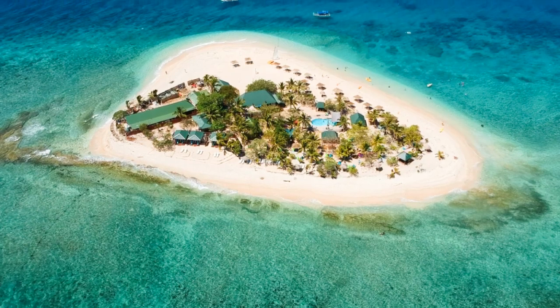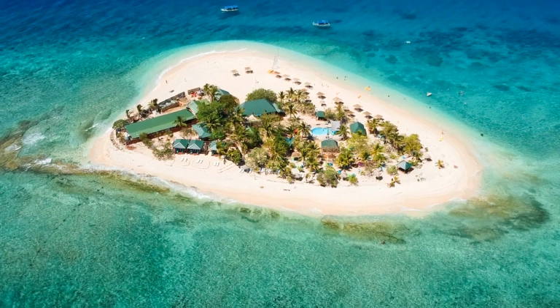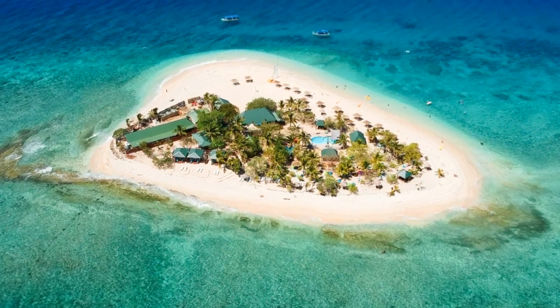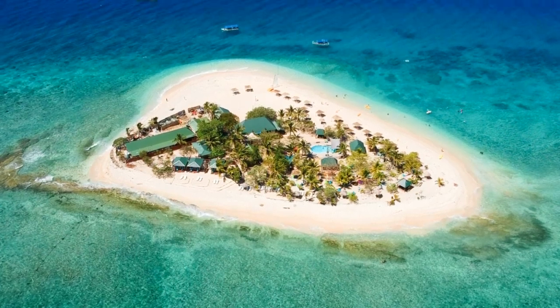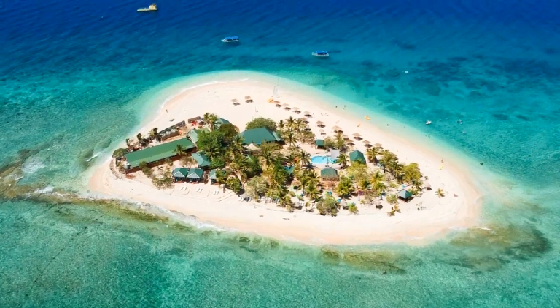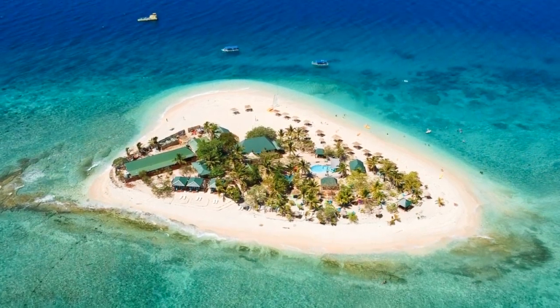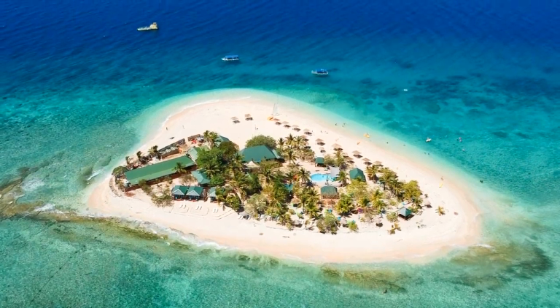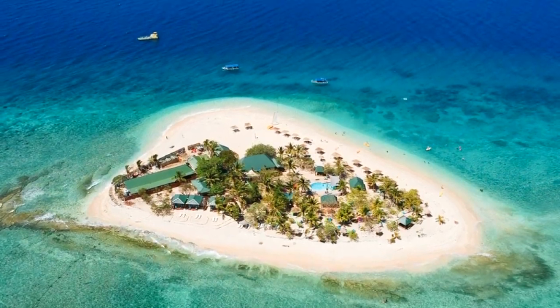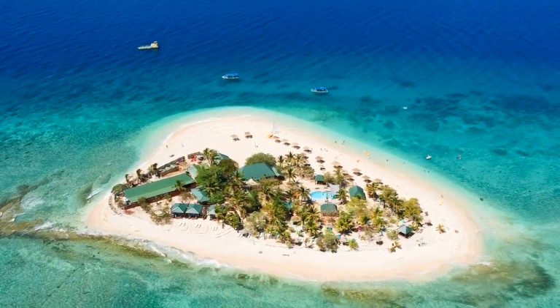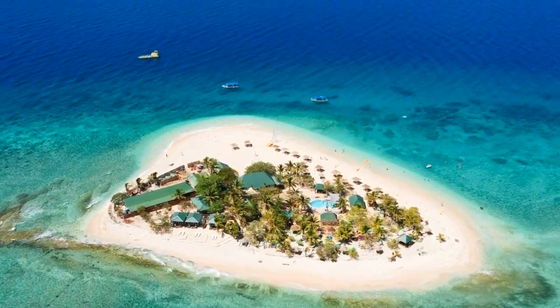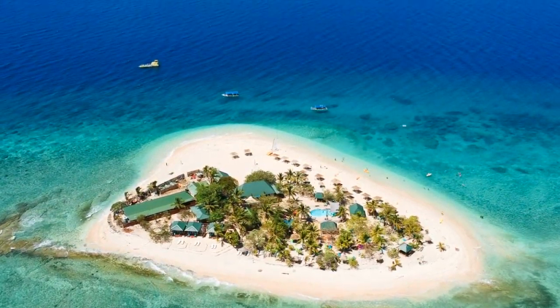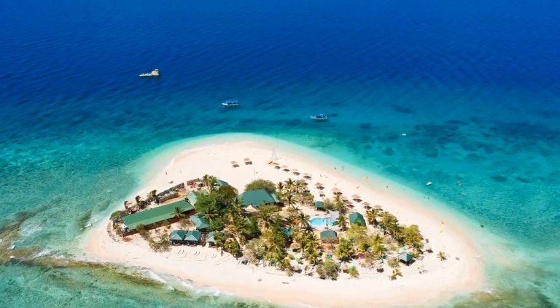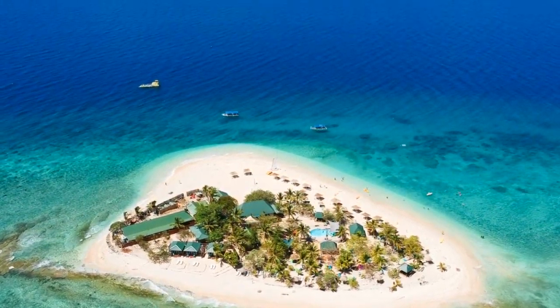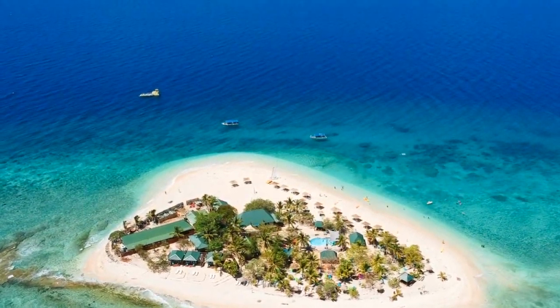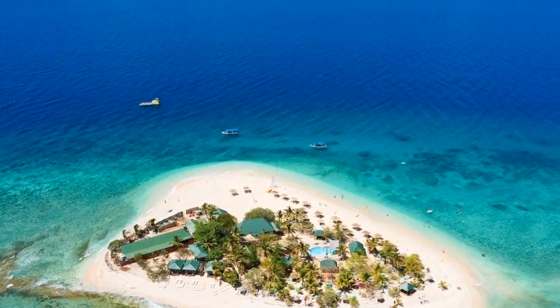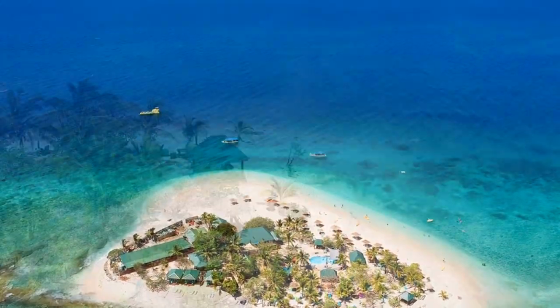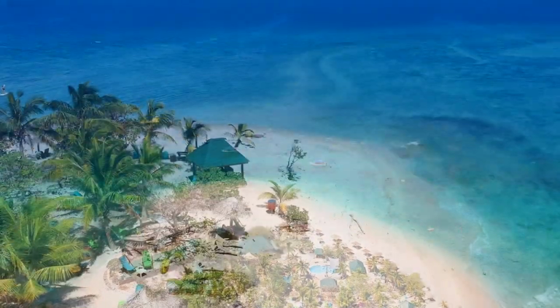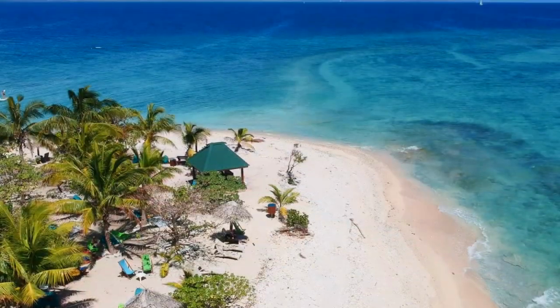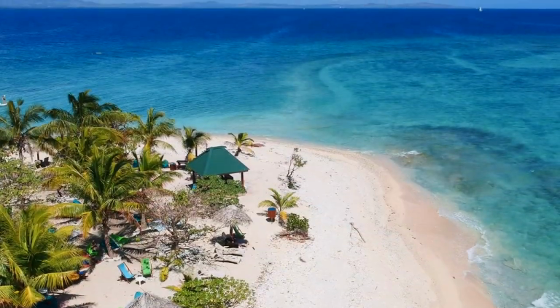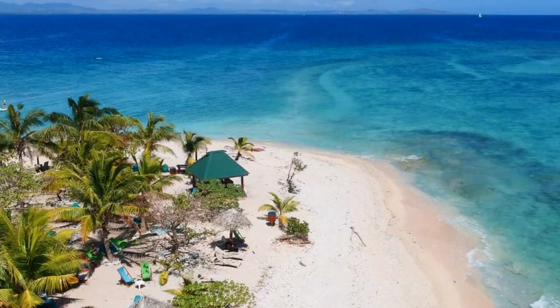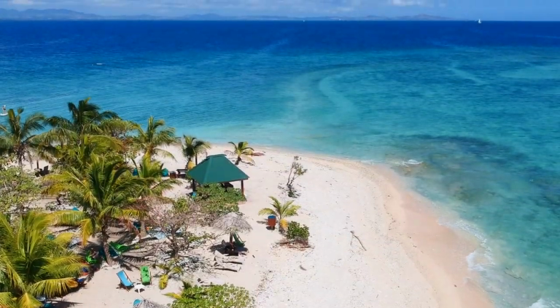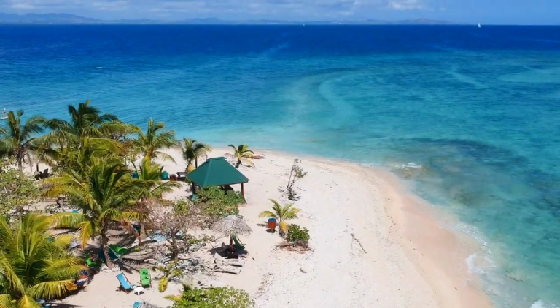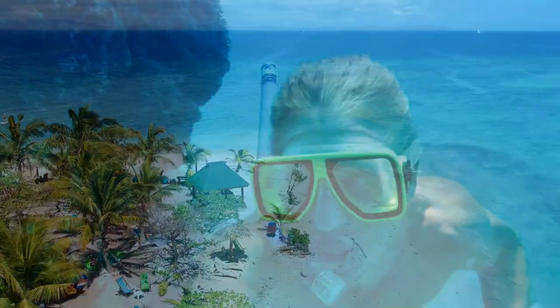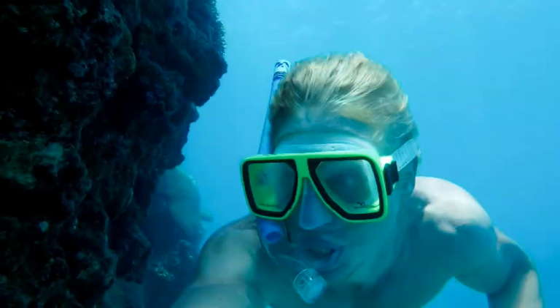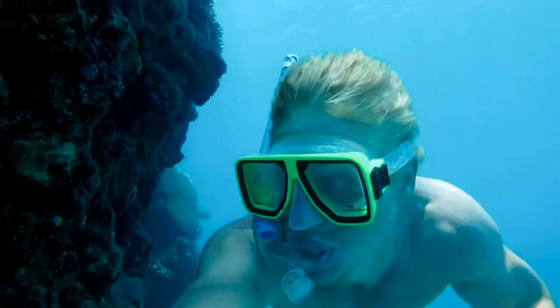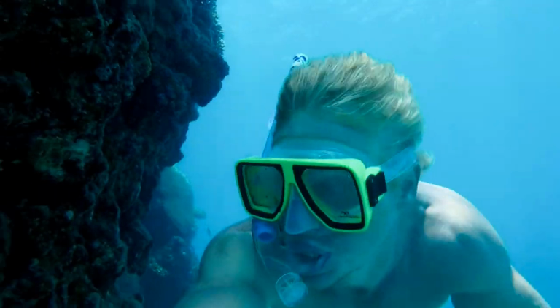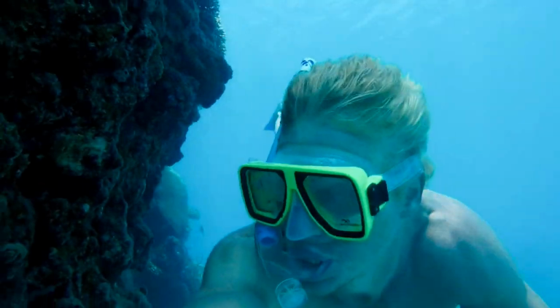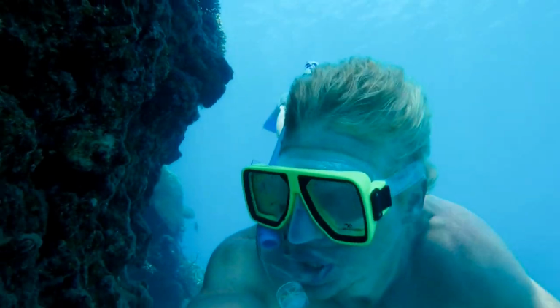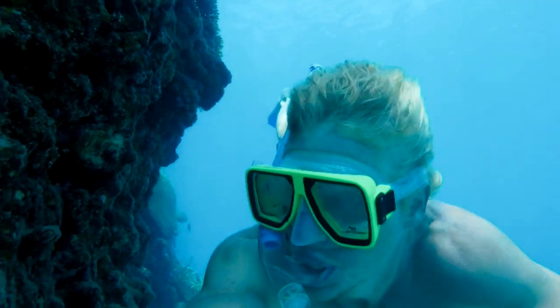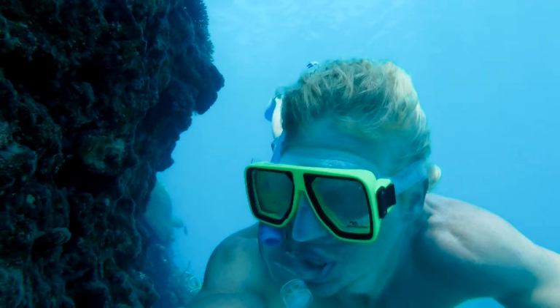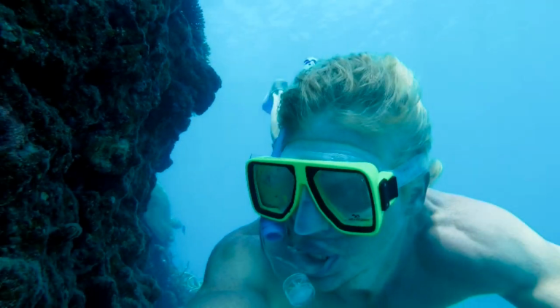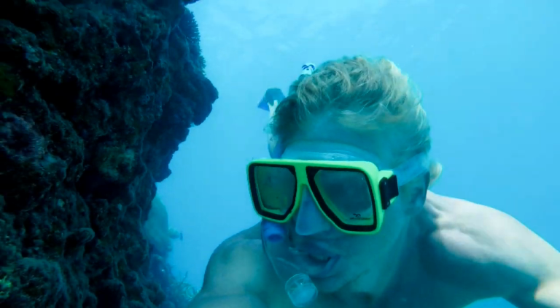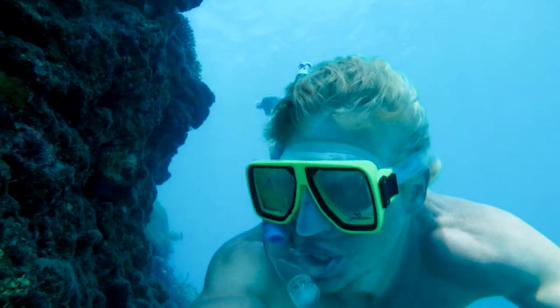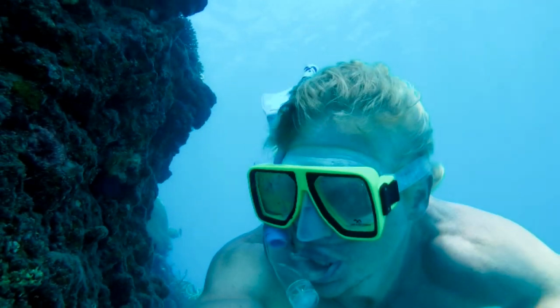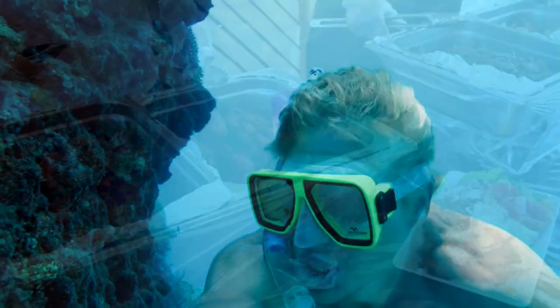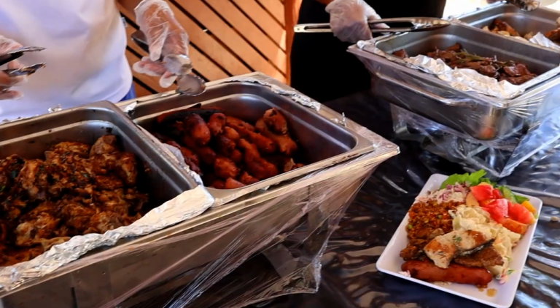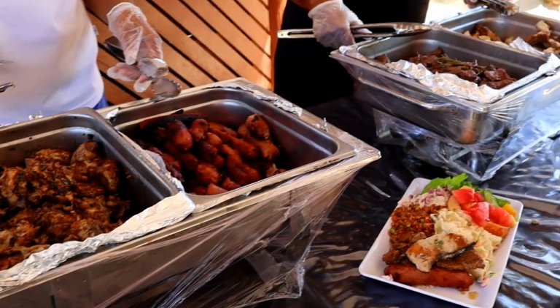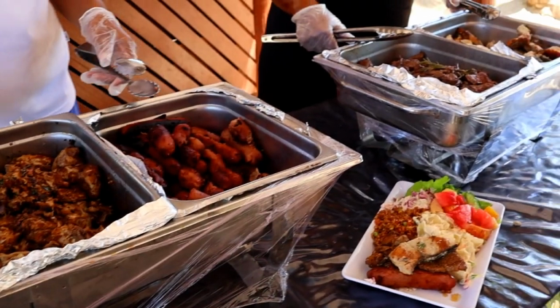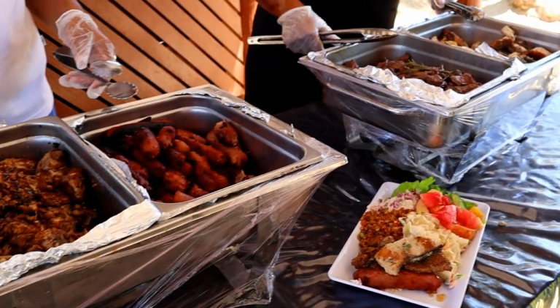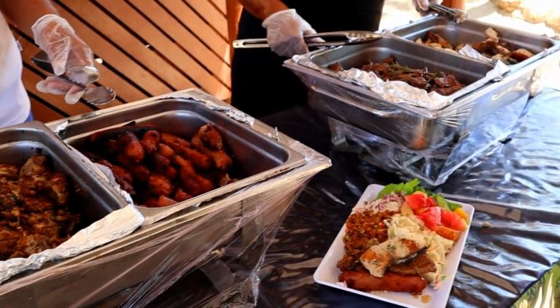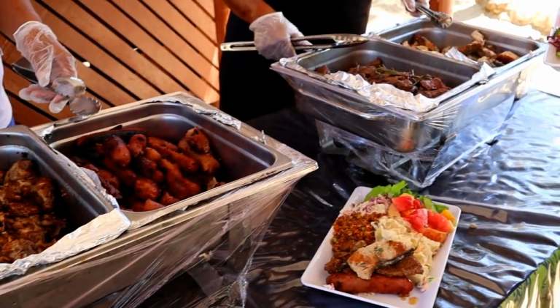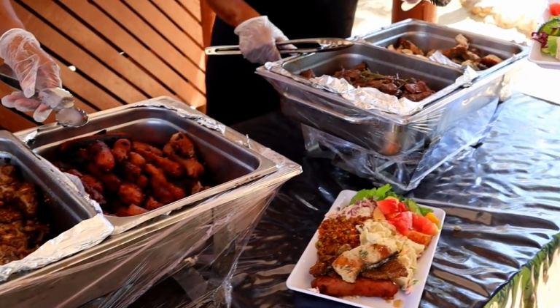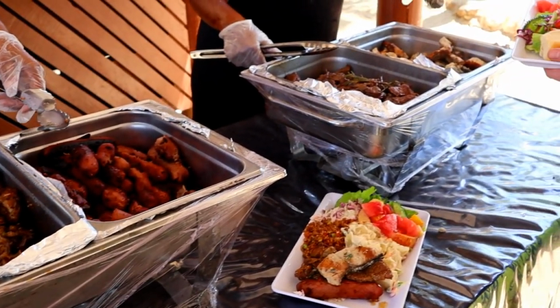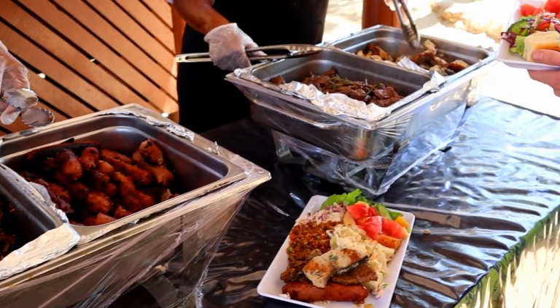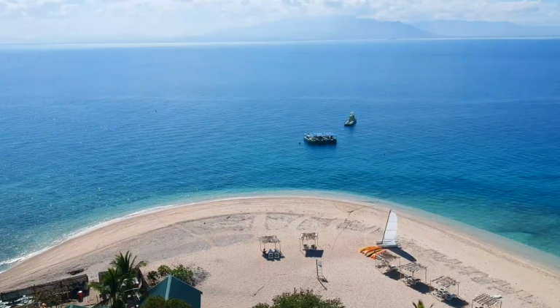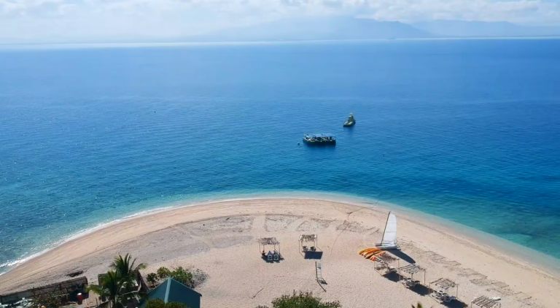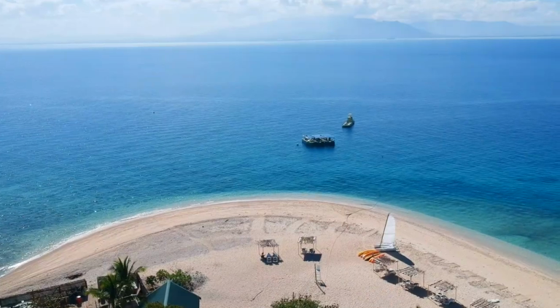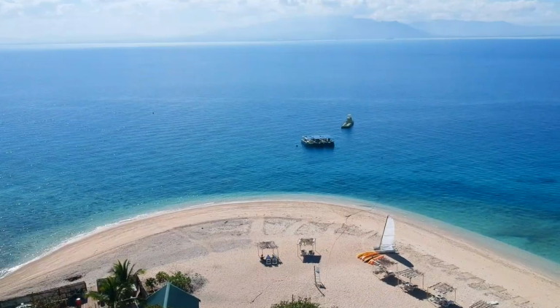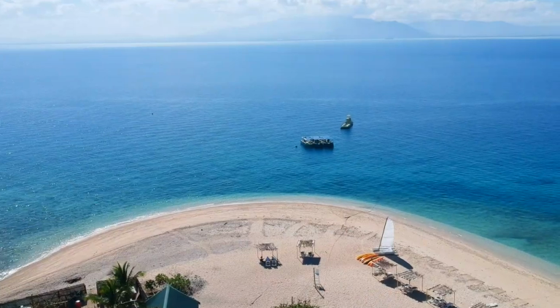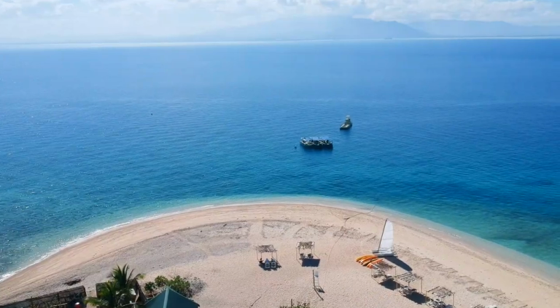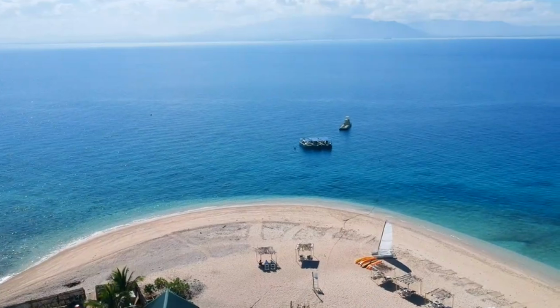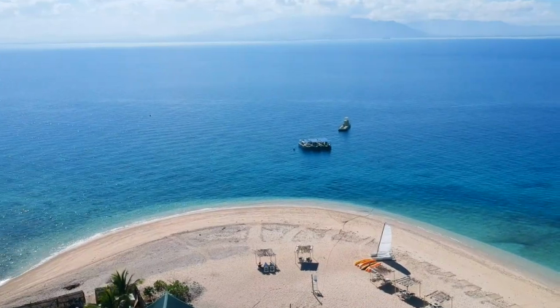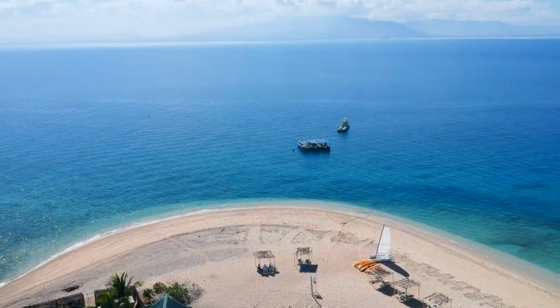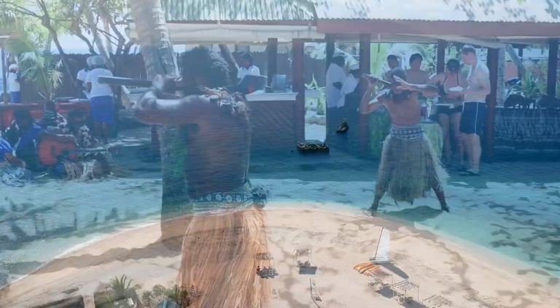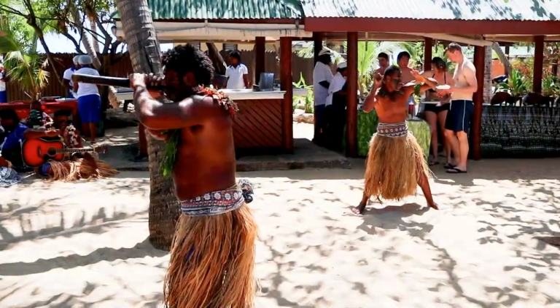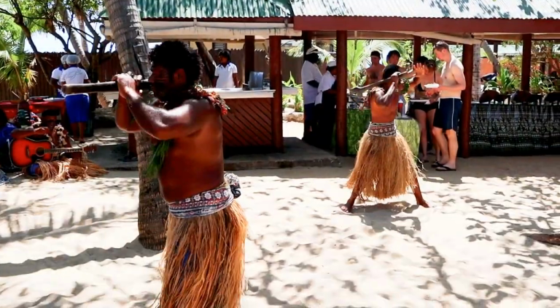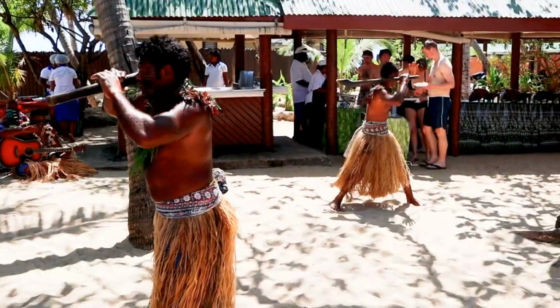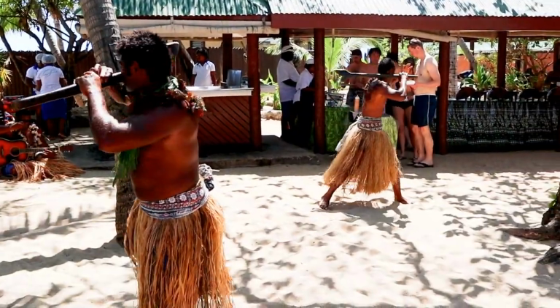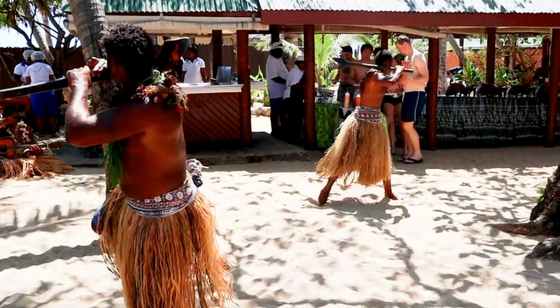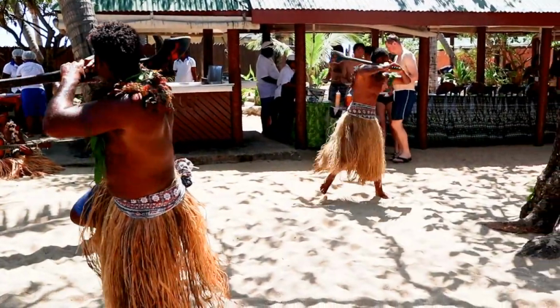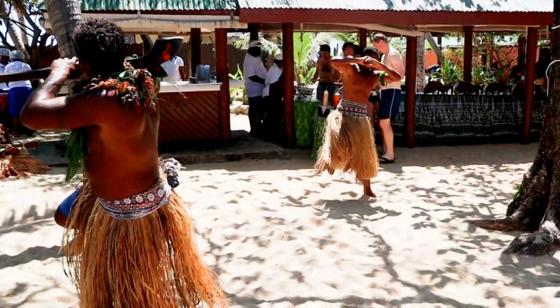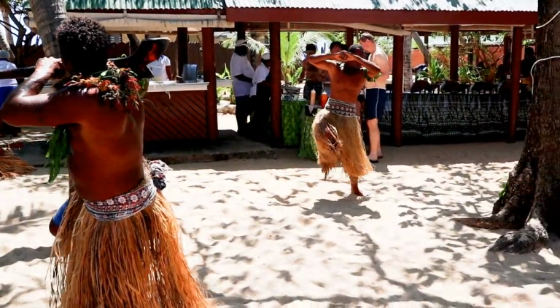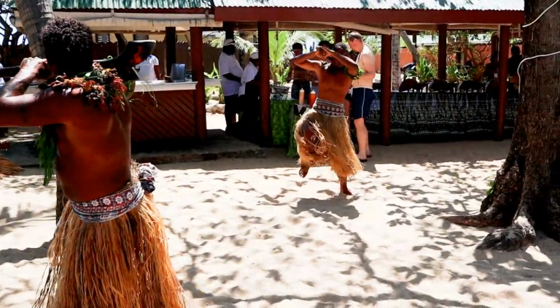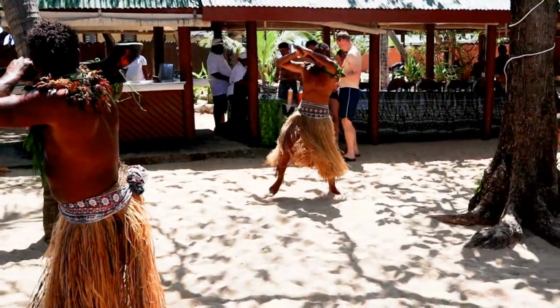In this video I'm going to show you everything you can see, do and eat on South Sea Island in Fiji.